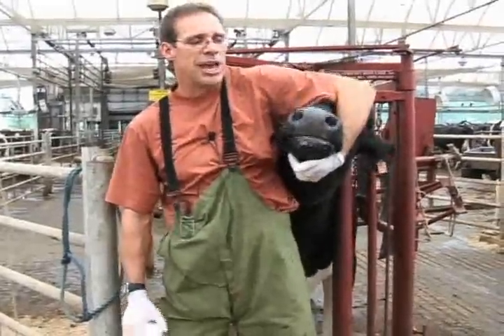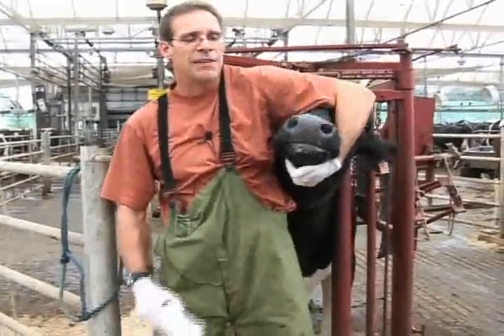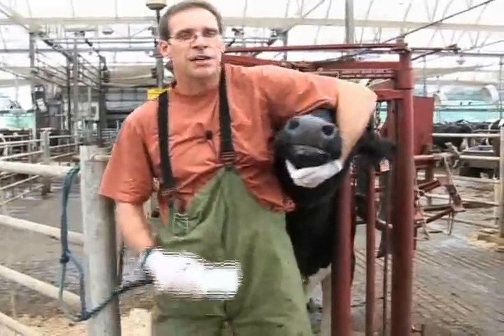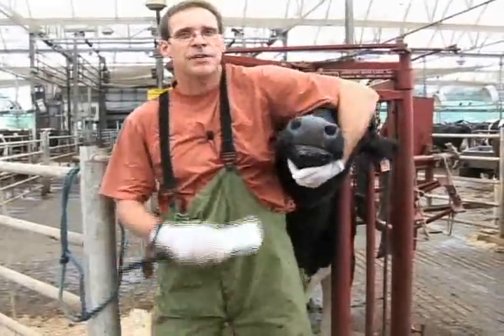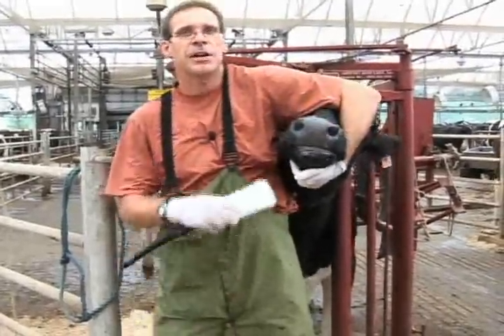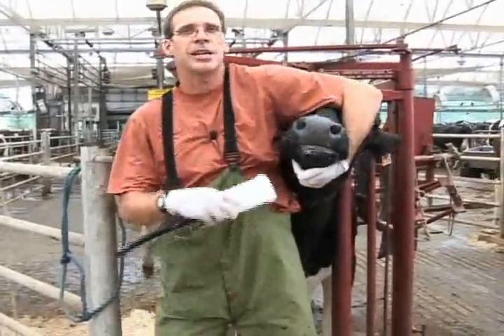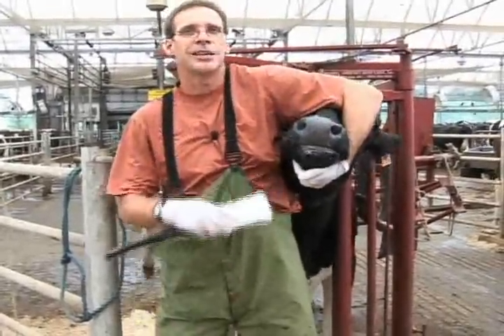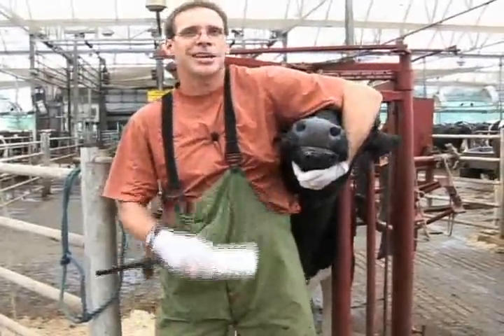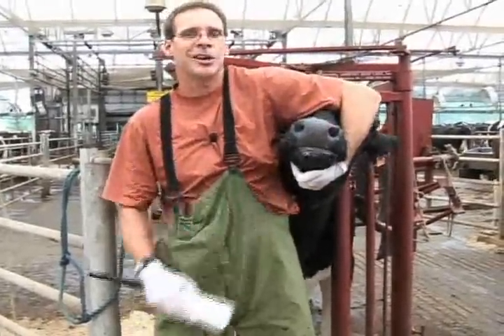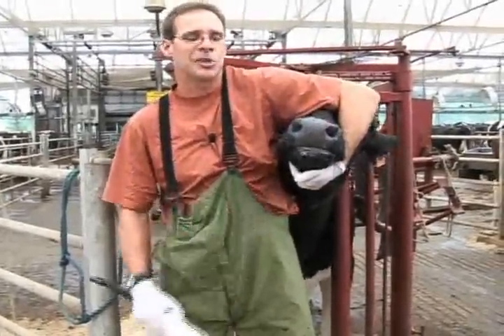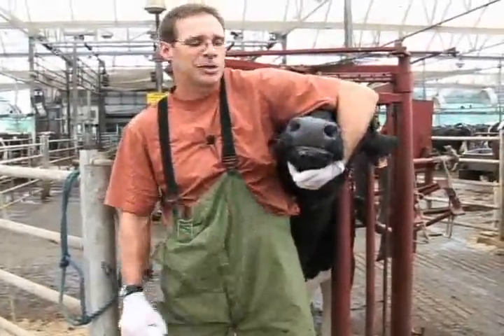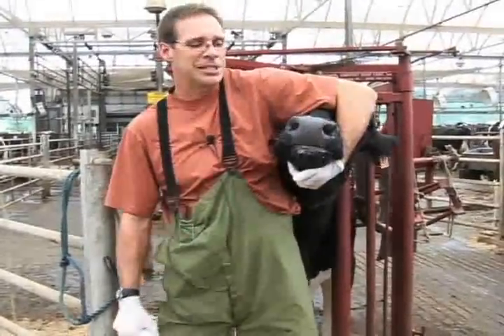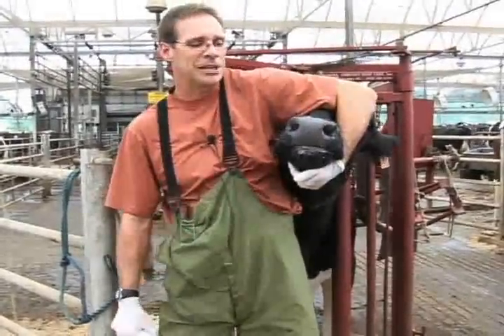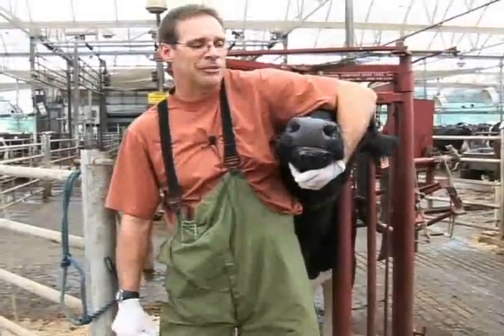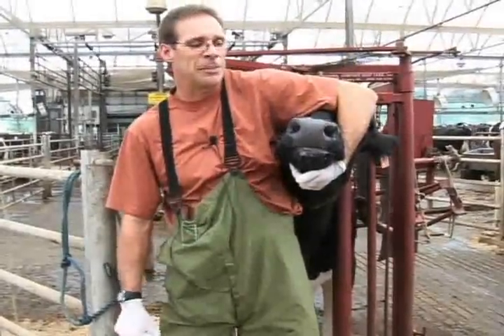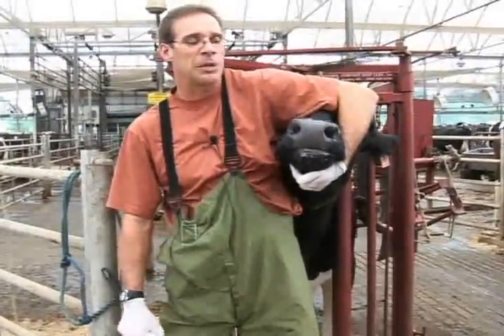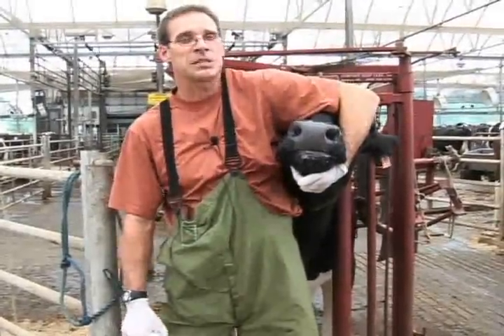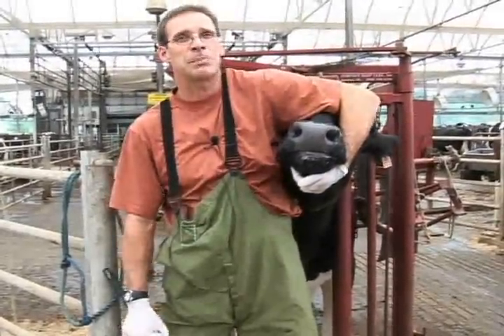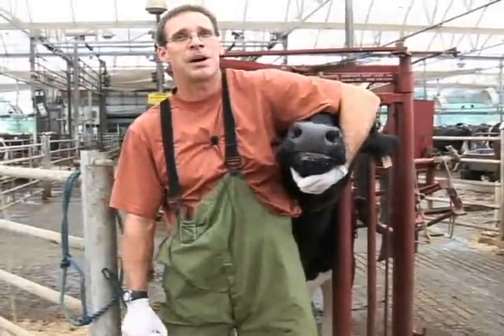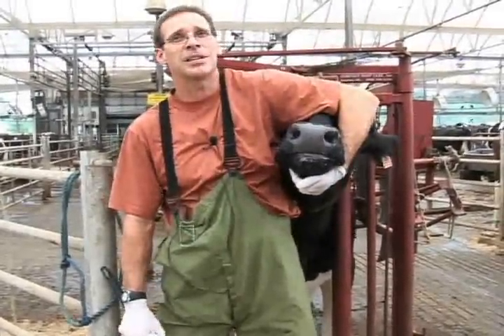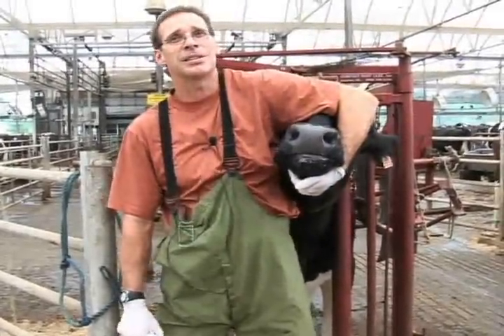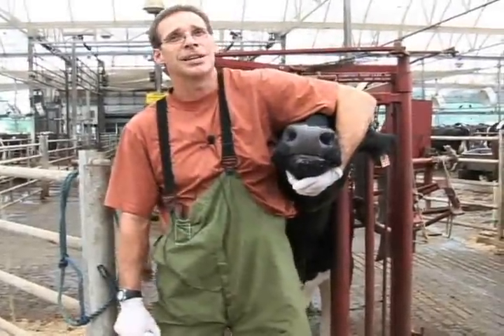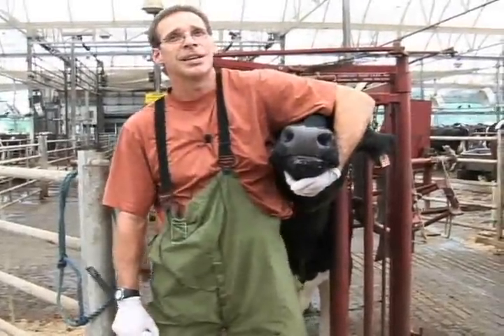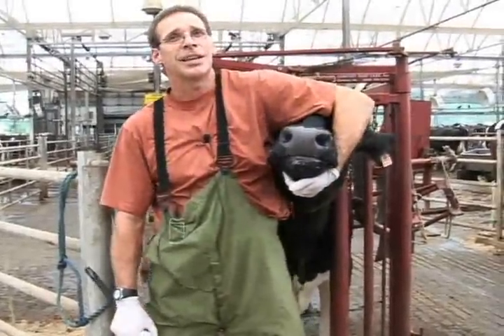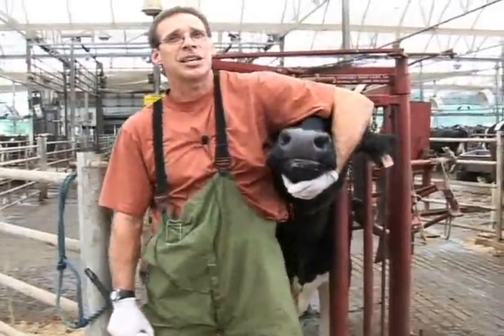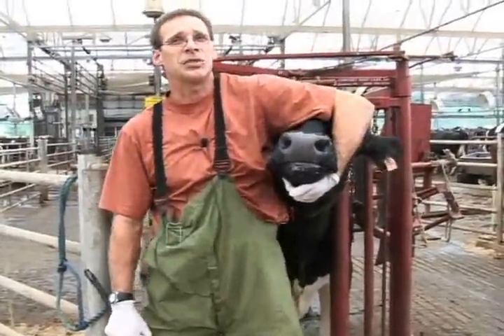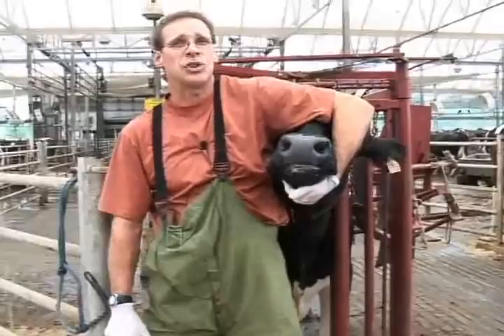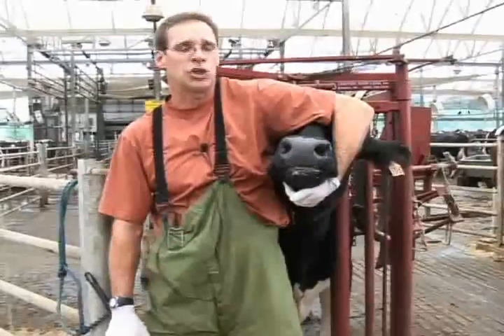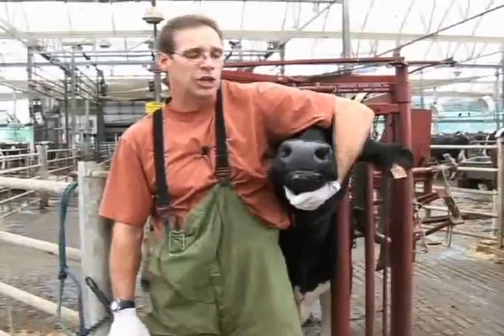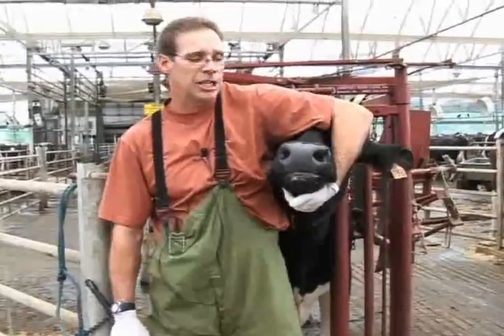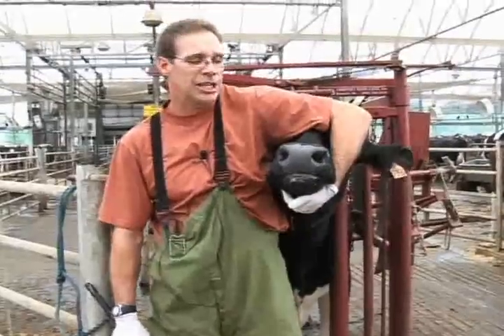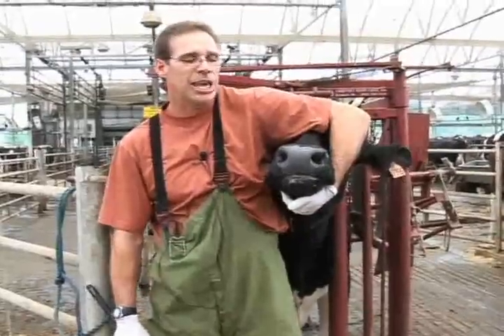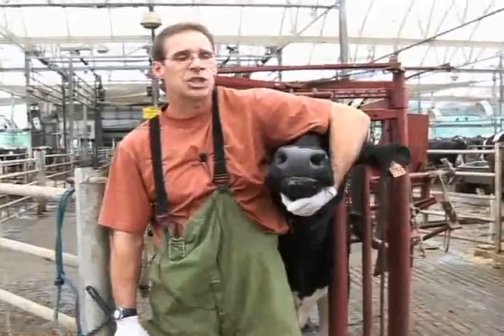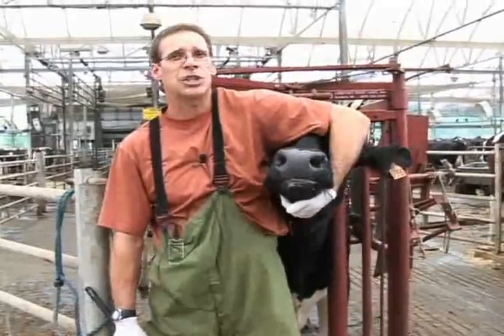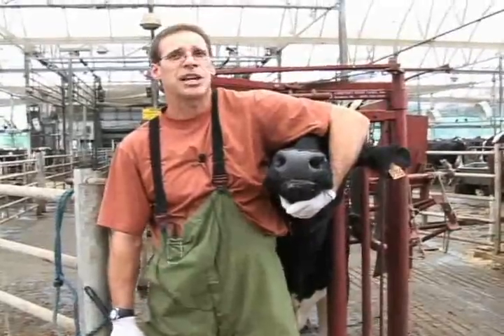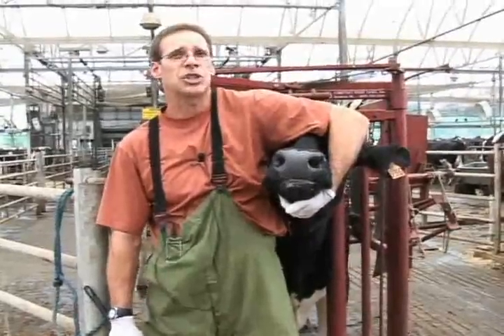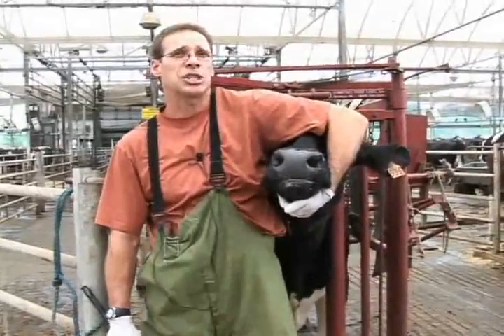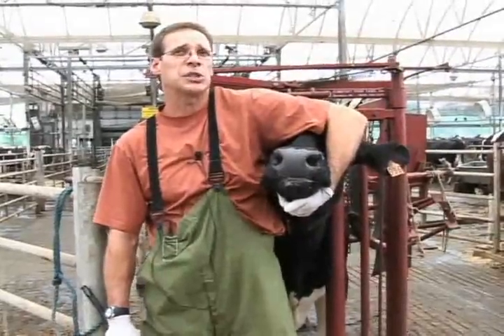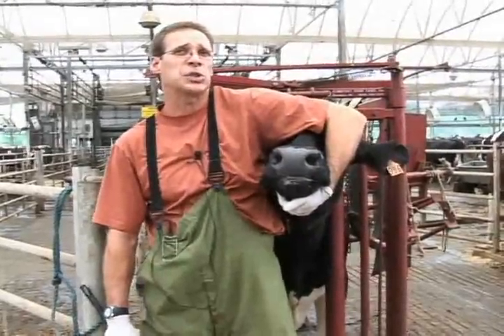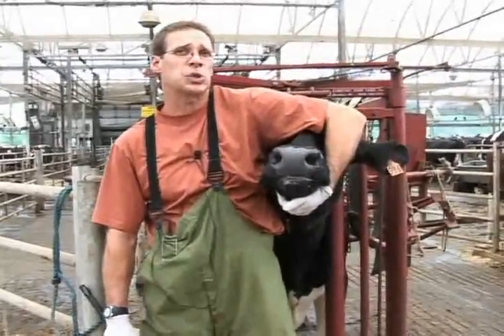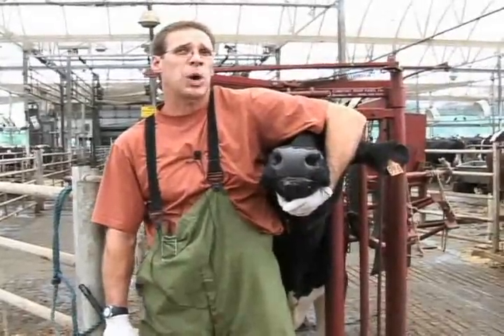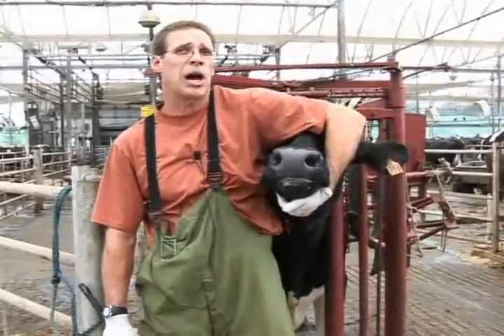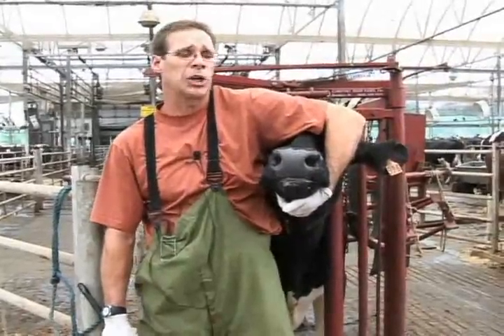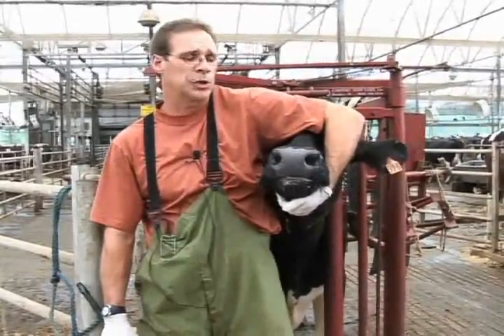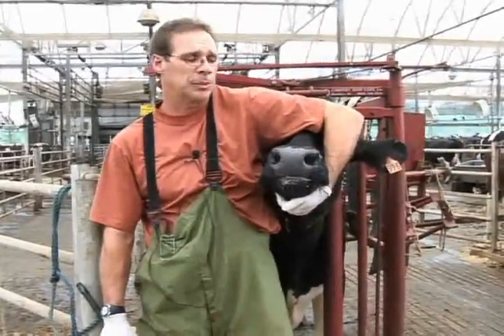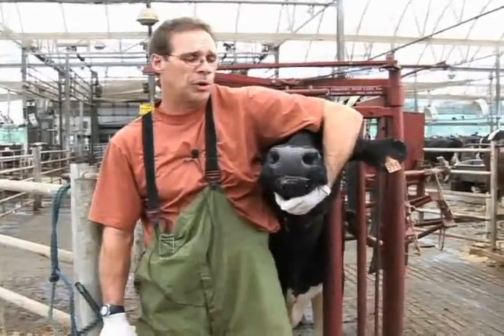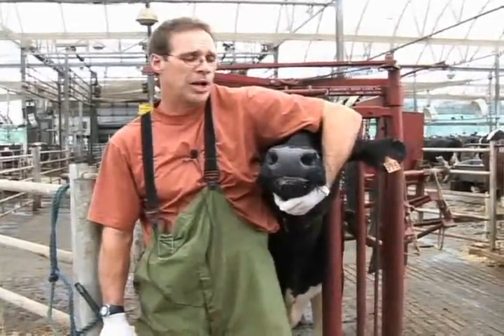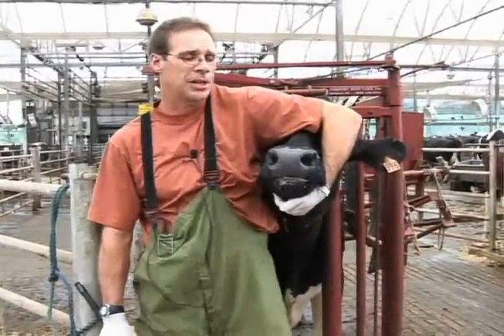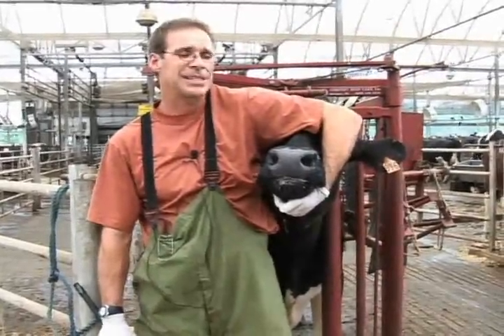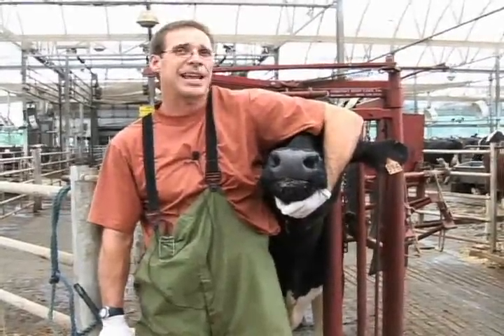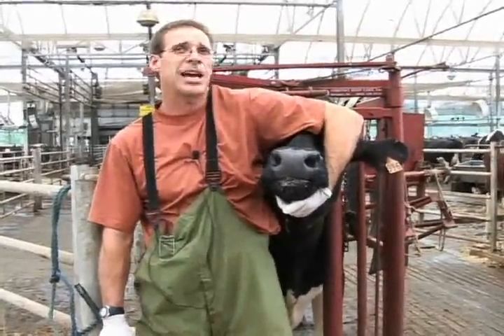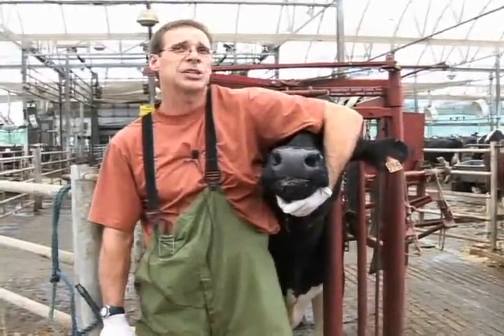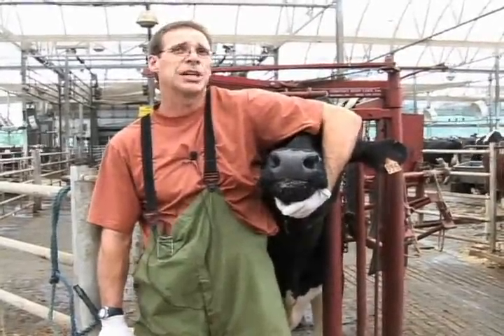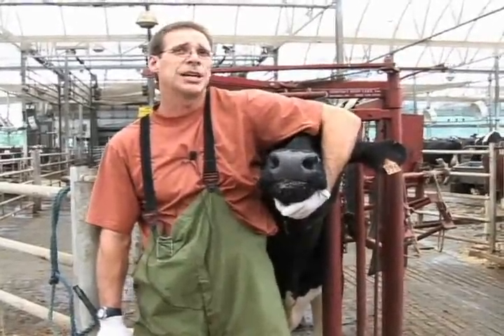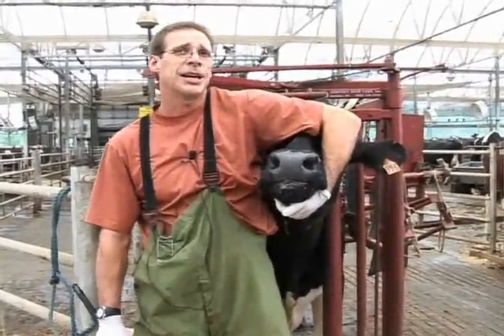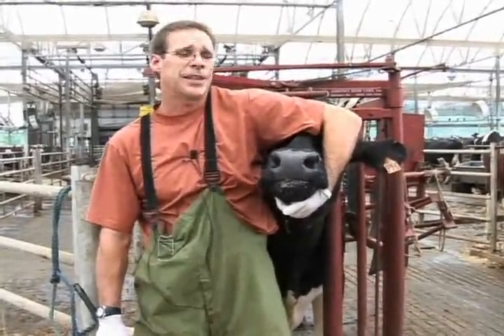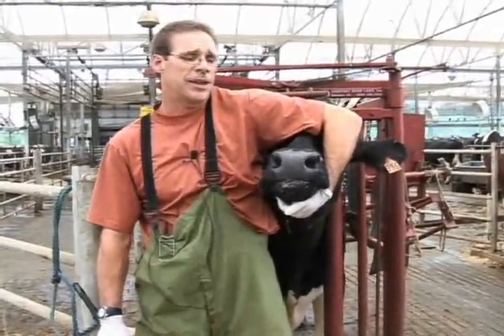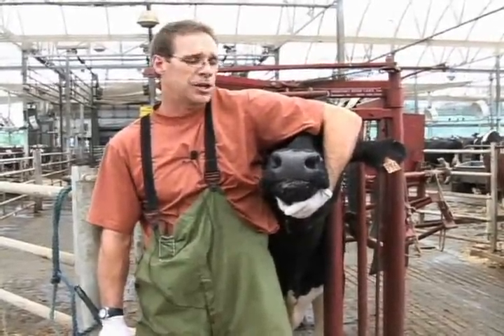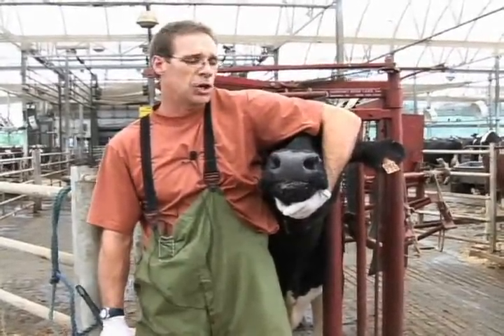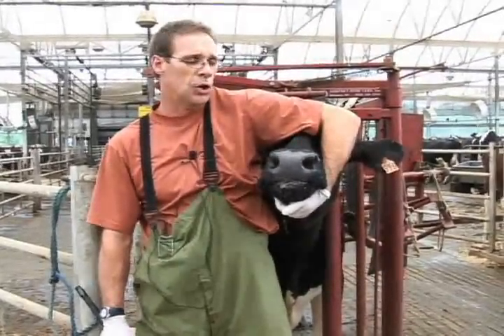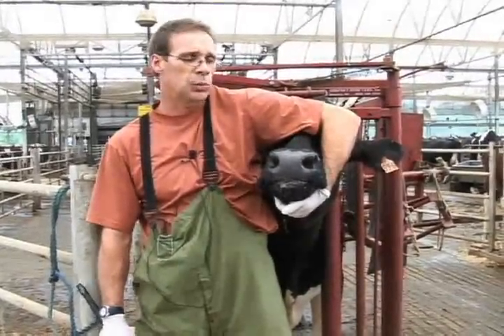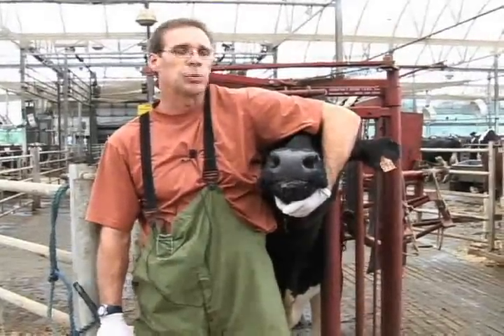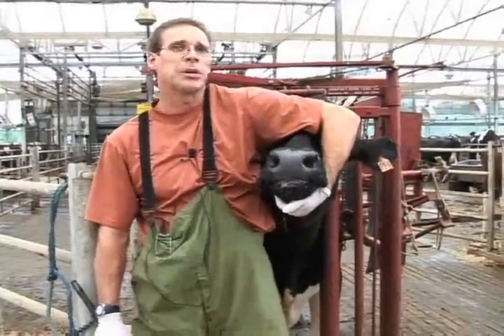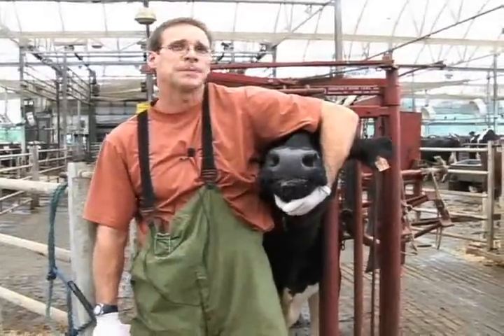She will swallow it down into her rumen. Once they're done treating, they usually have a very characteristic flehmen response, which gives you a good indication that she's swallowed the products down and they're in her rumen.